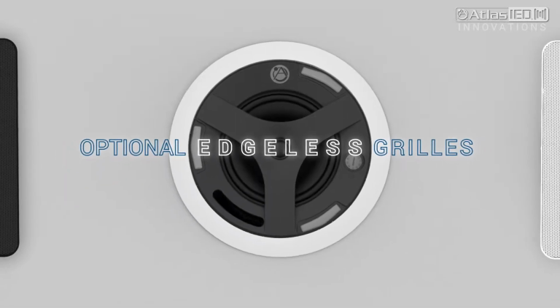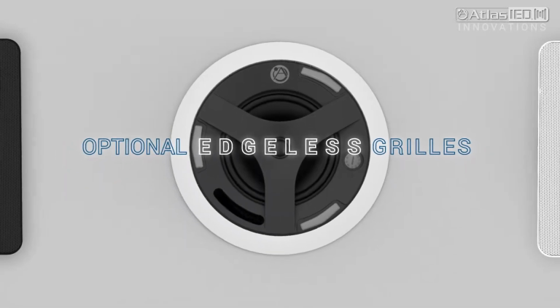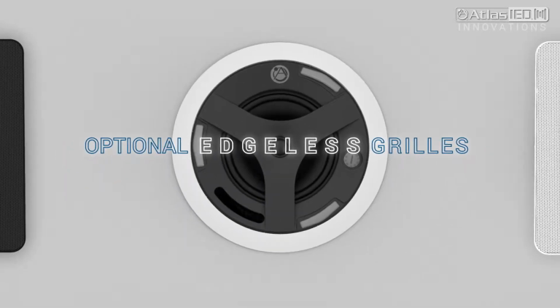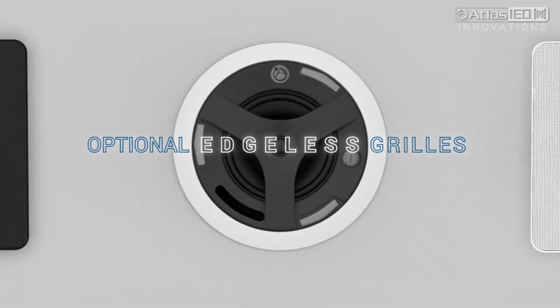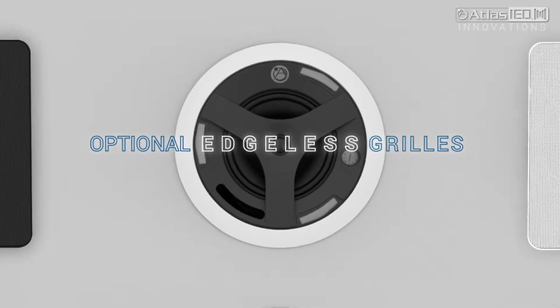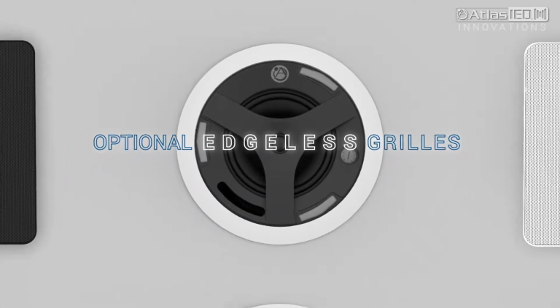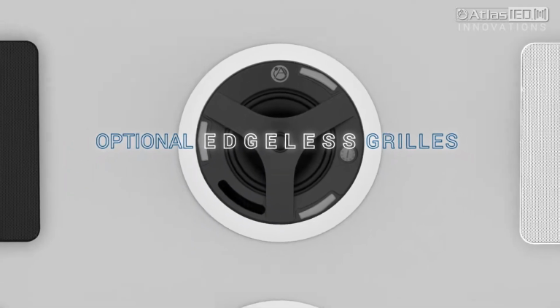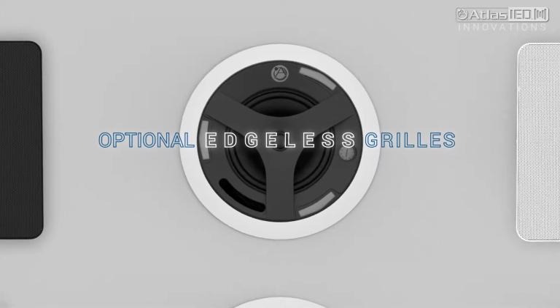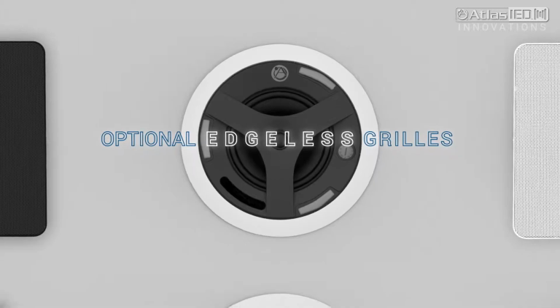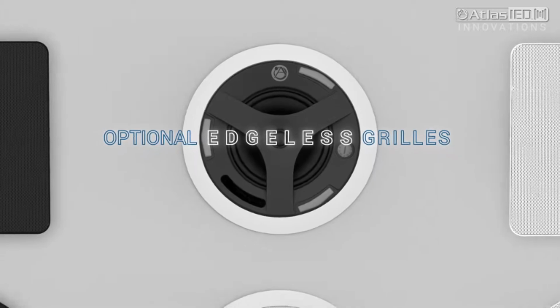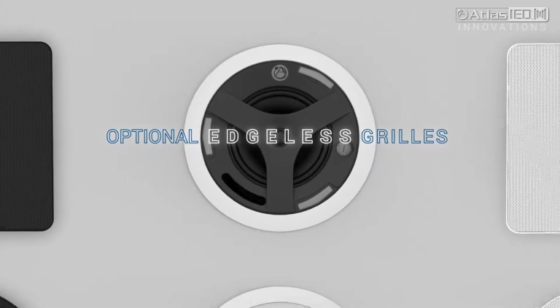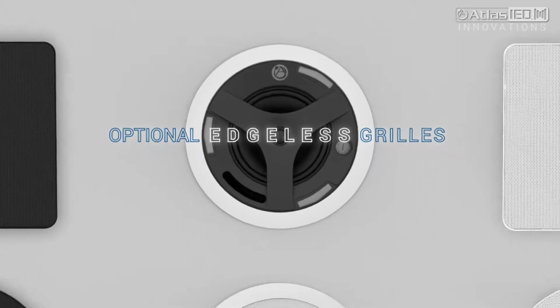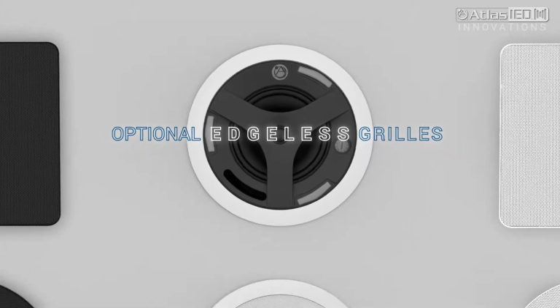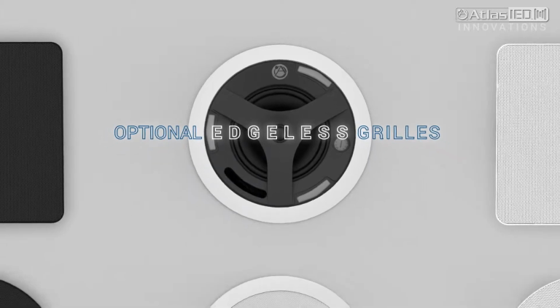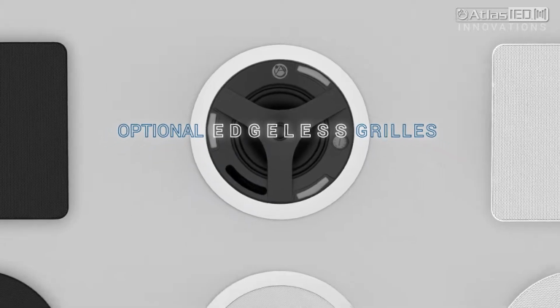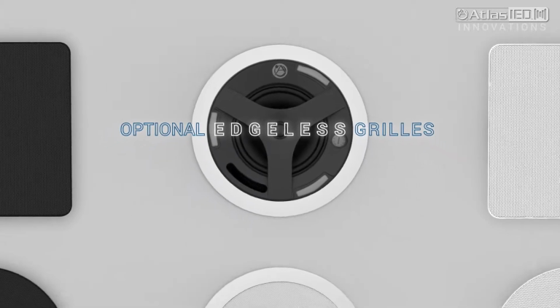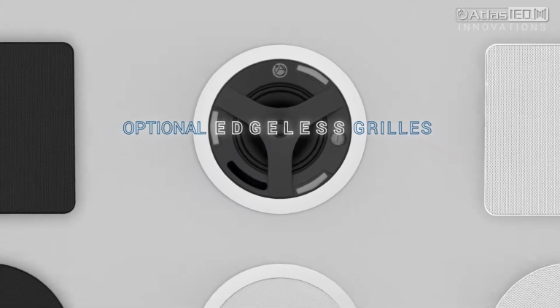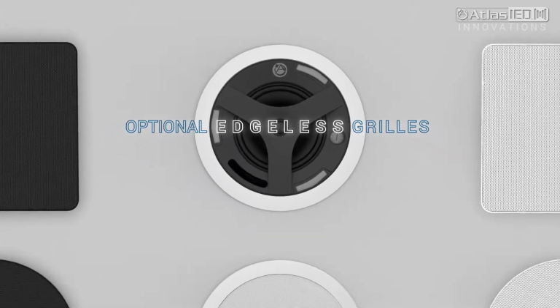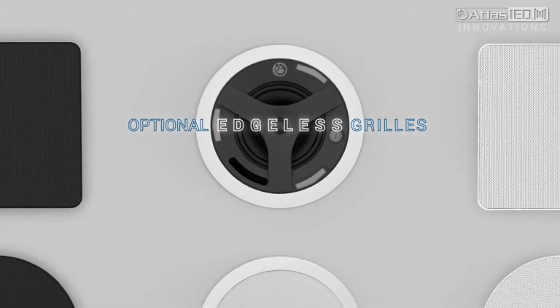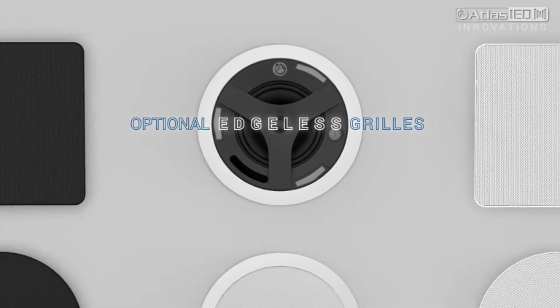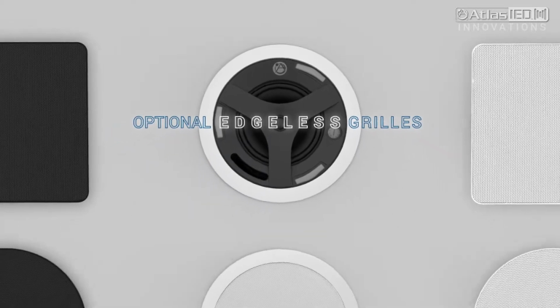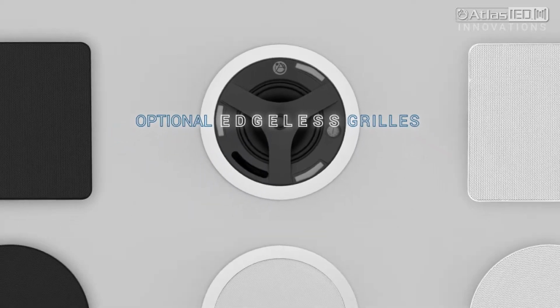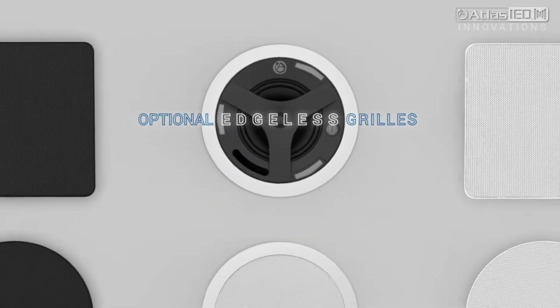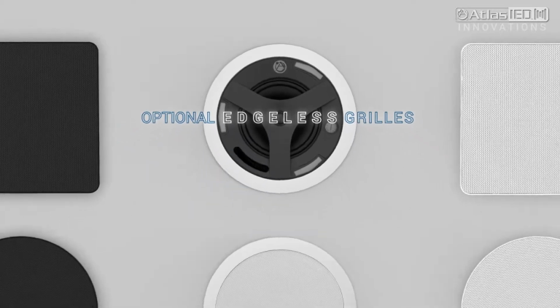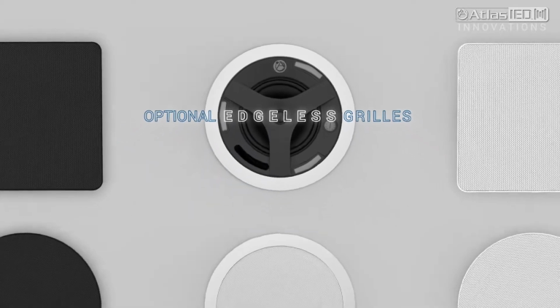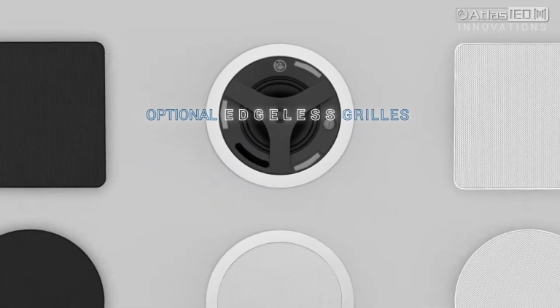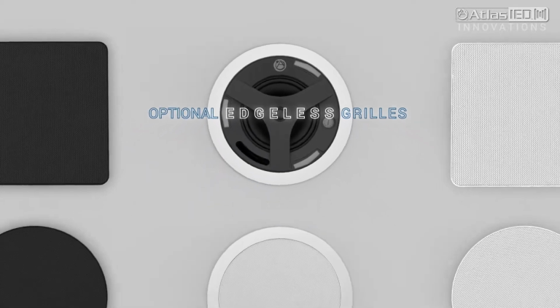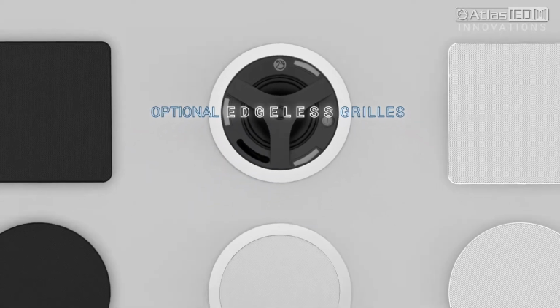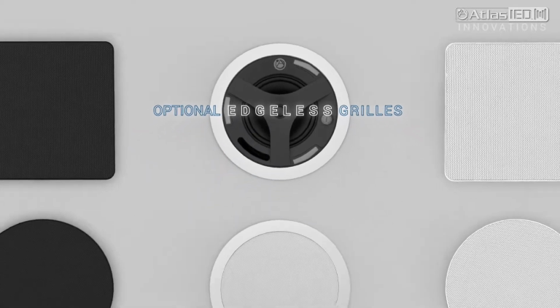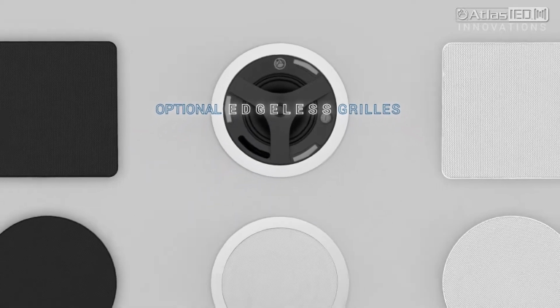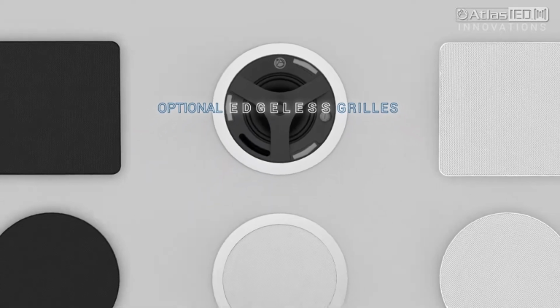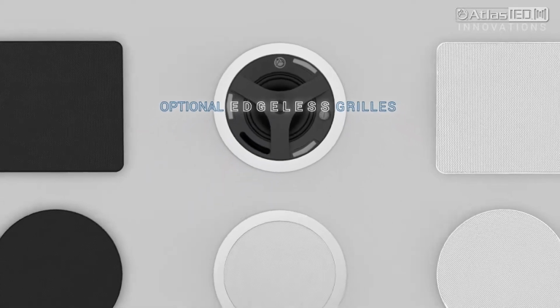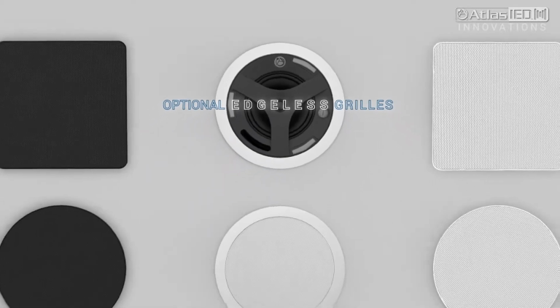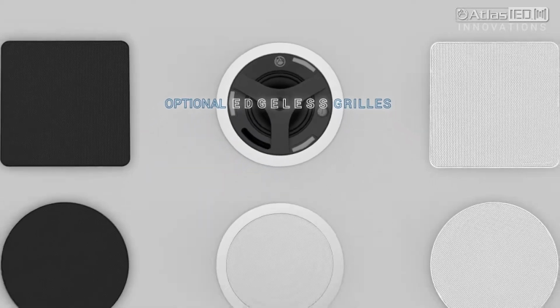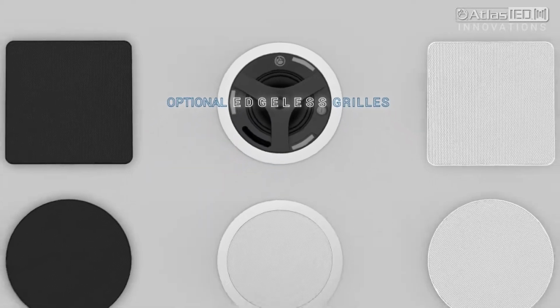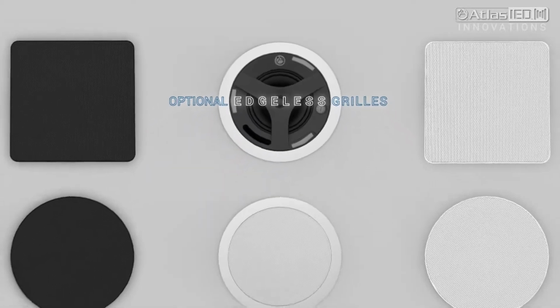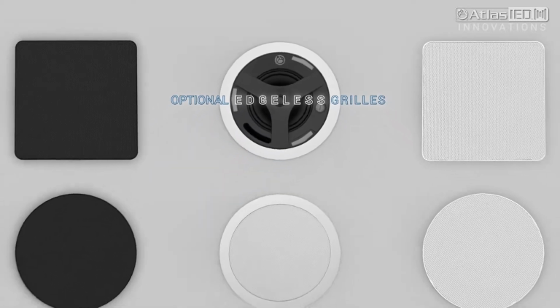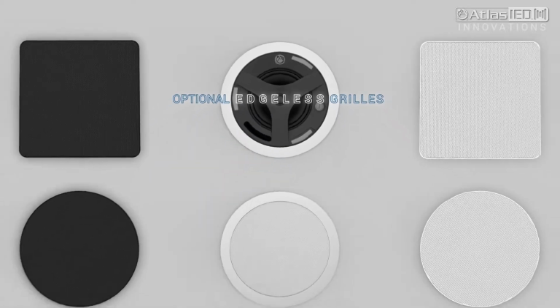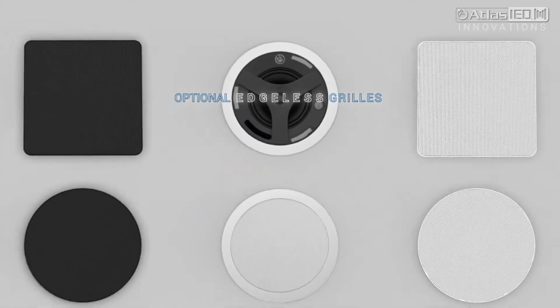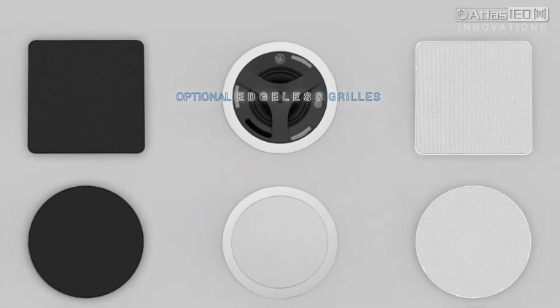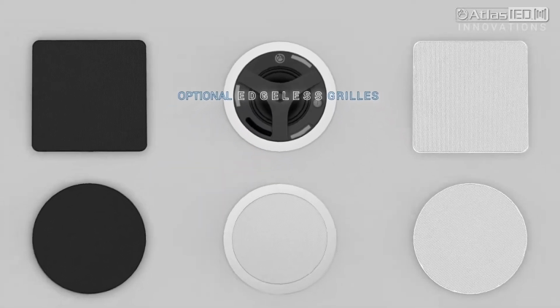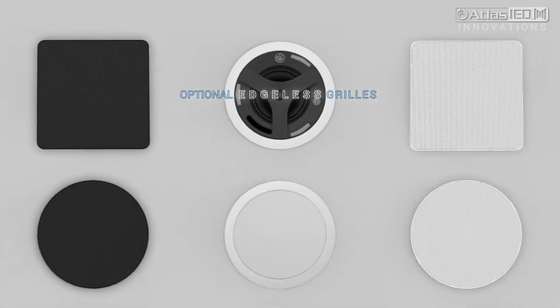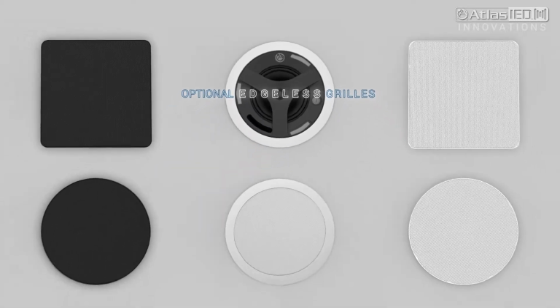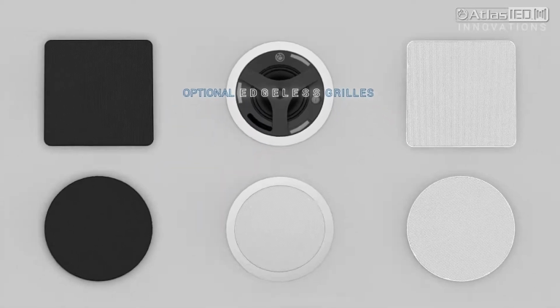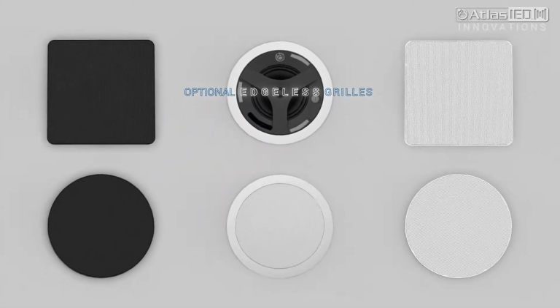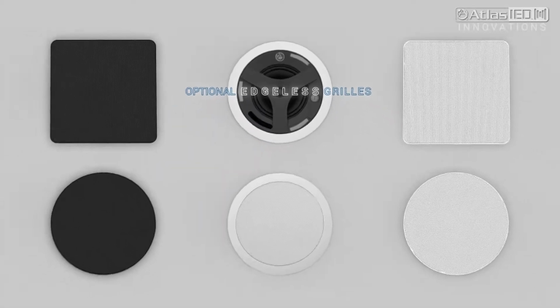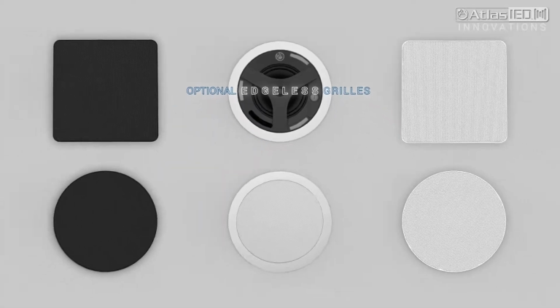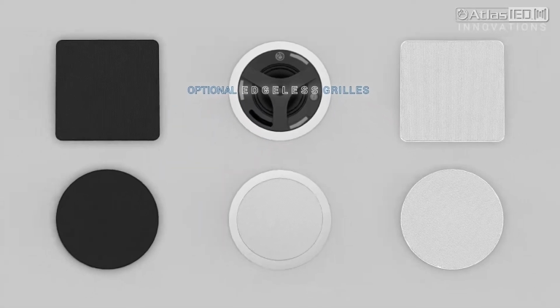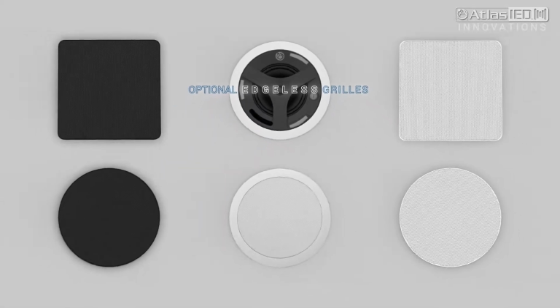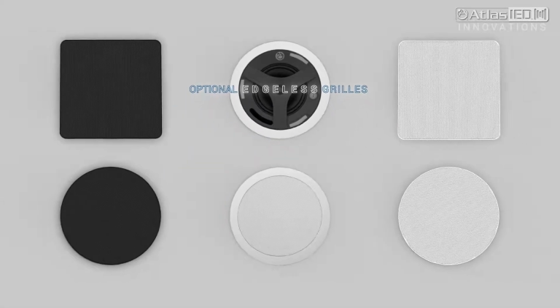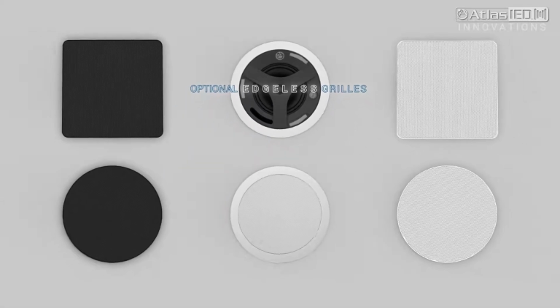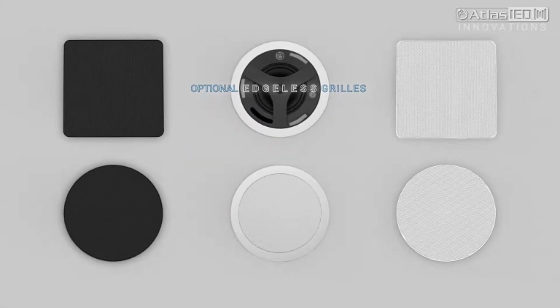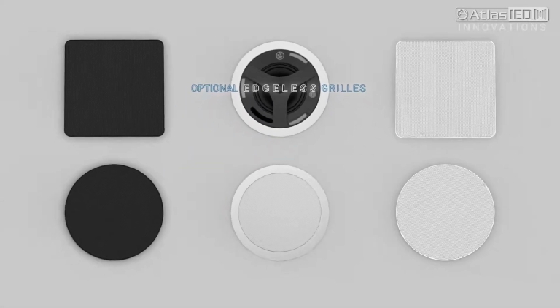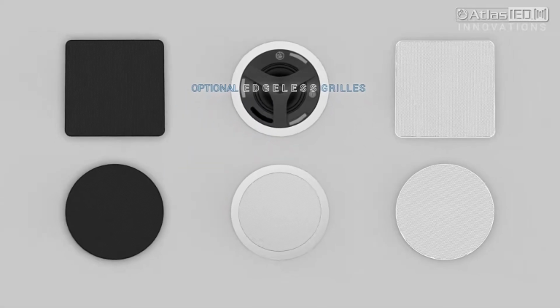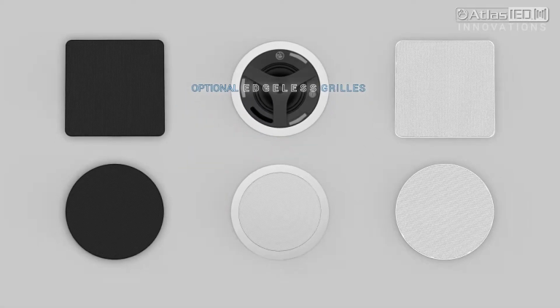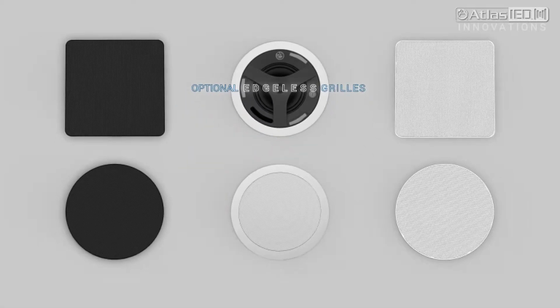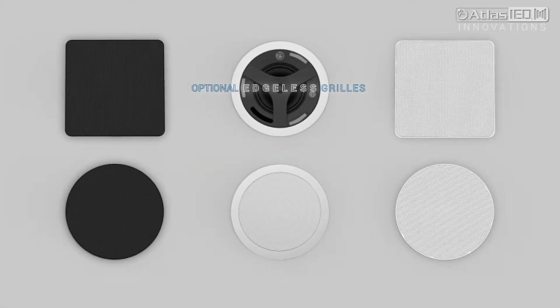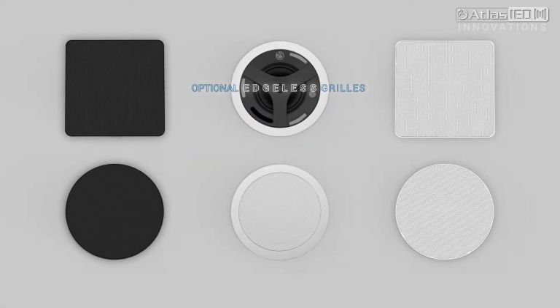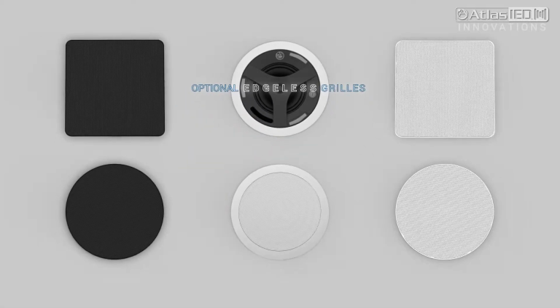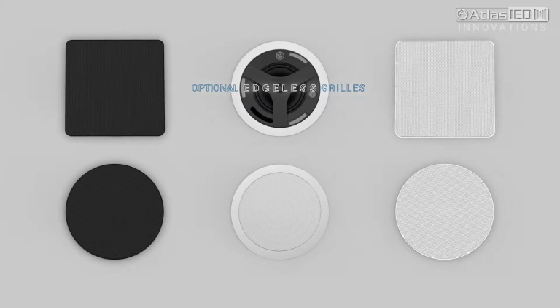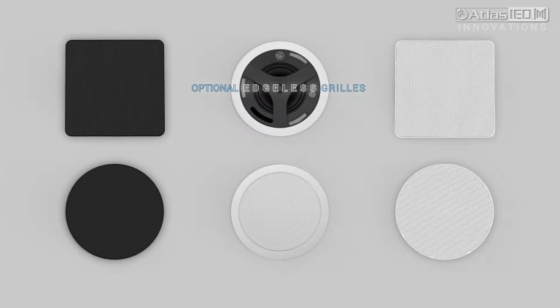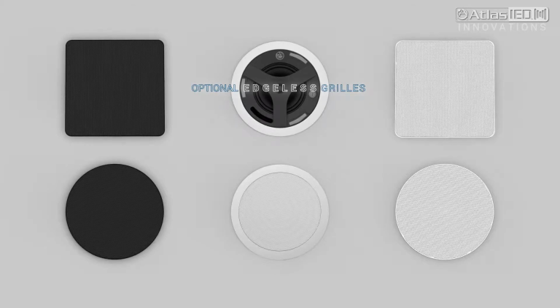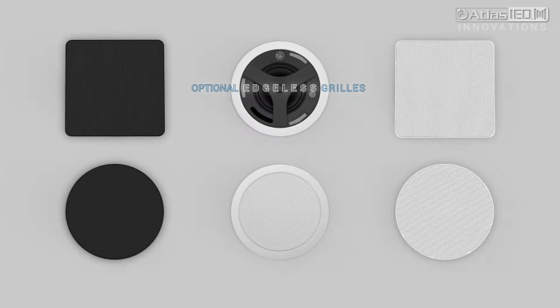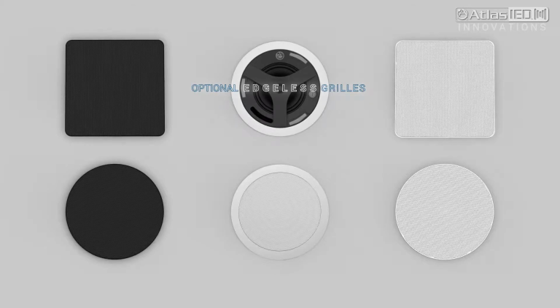Now you can stock the standard Strategy 3 Series and get five different looks from one loudspeaker.